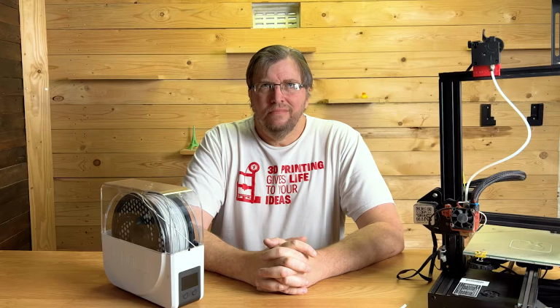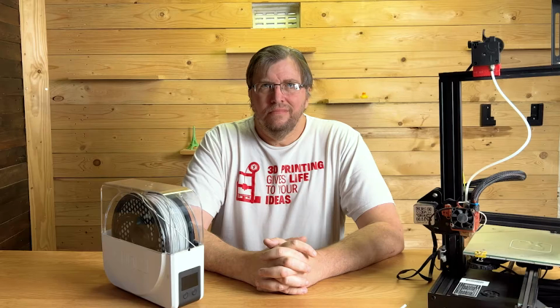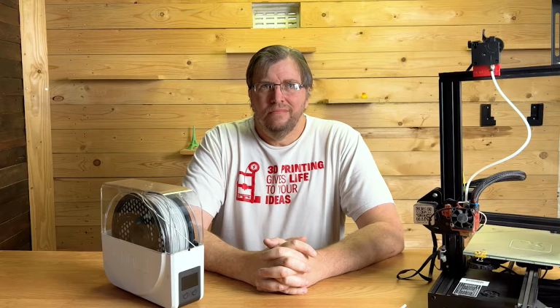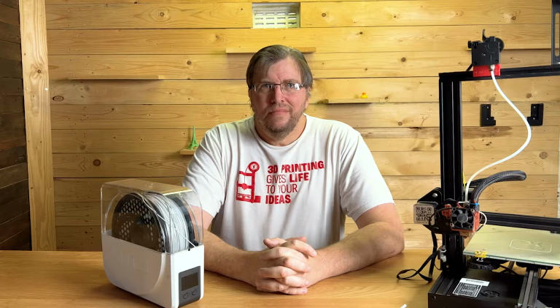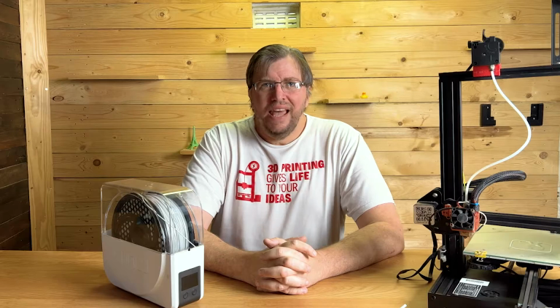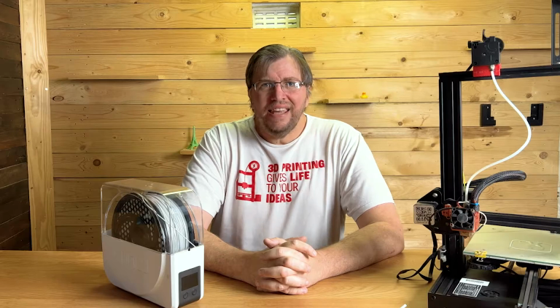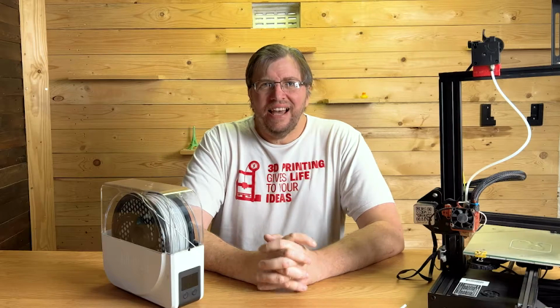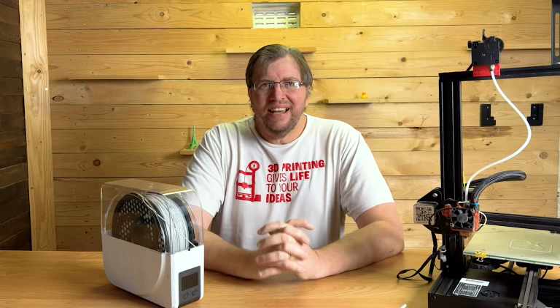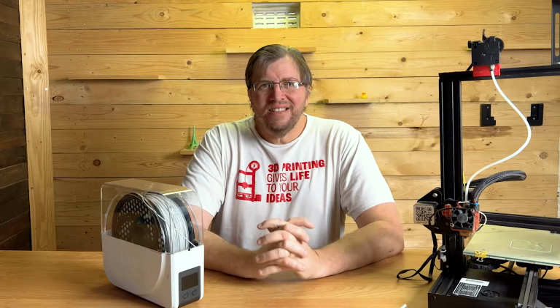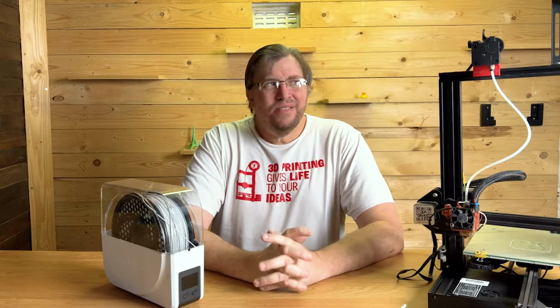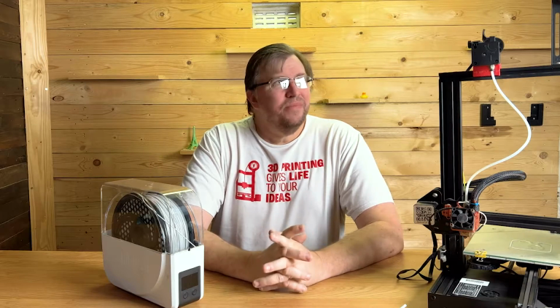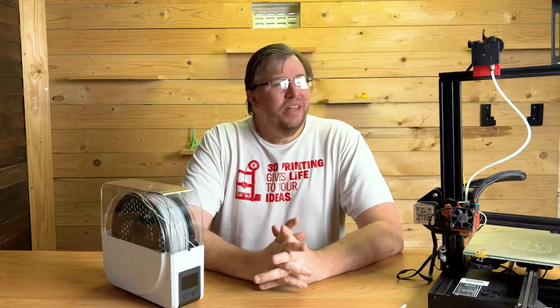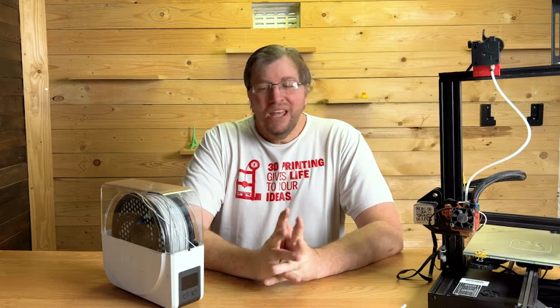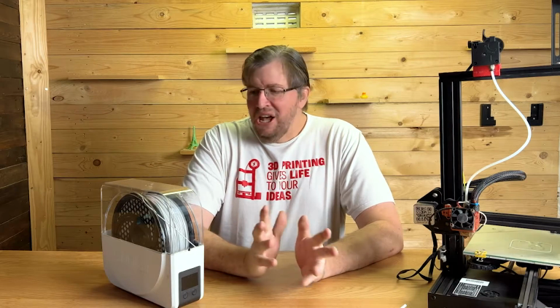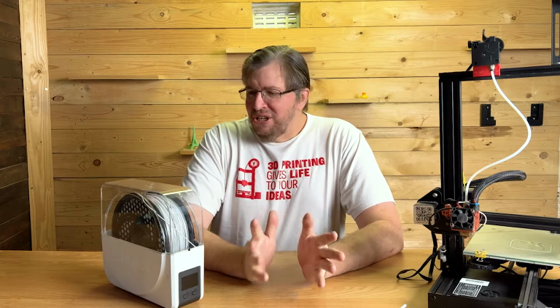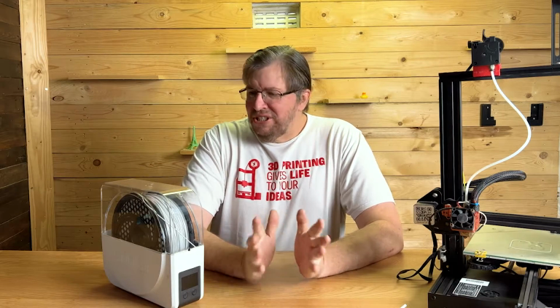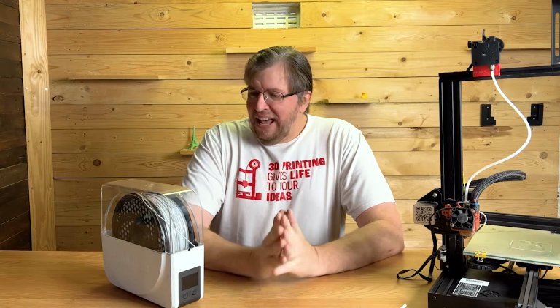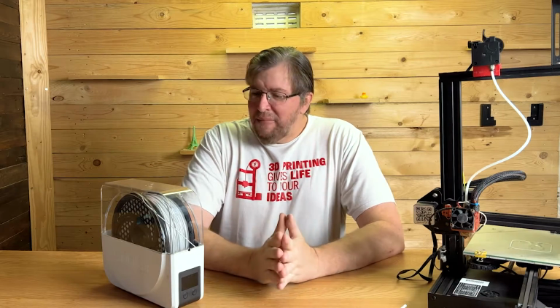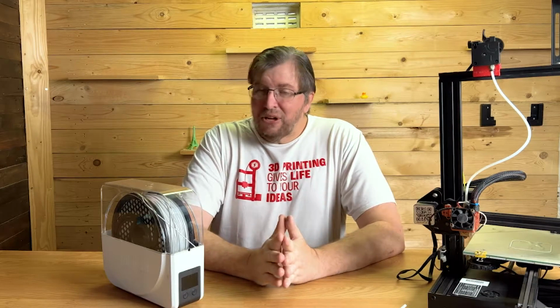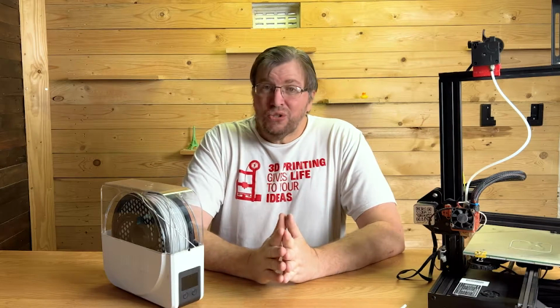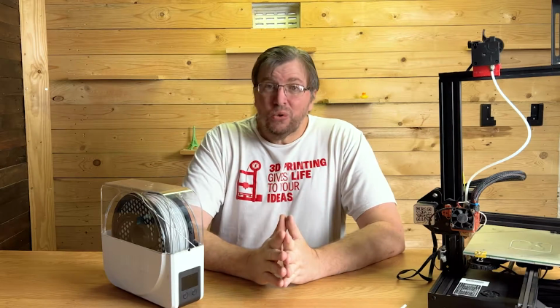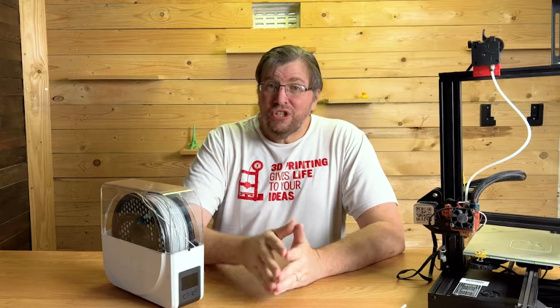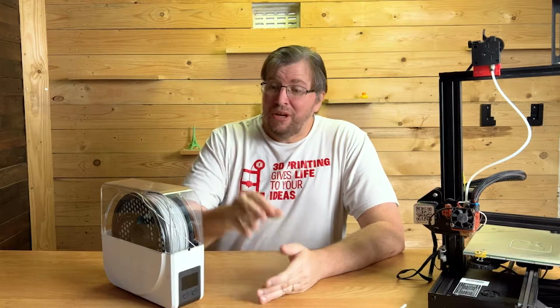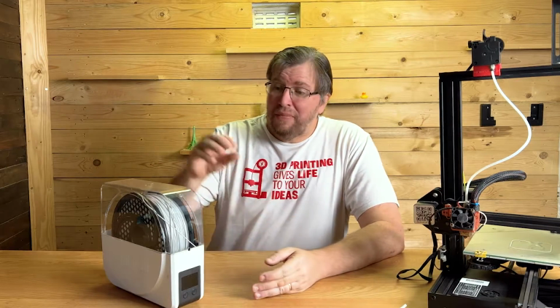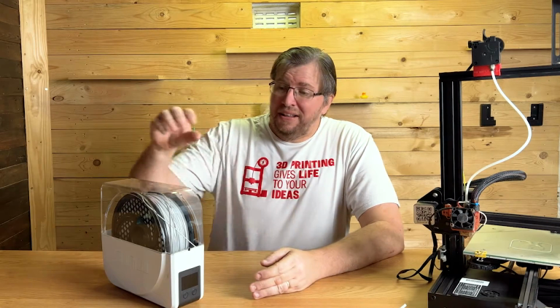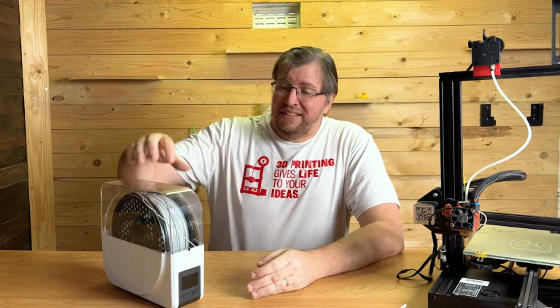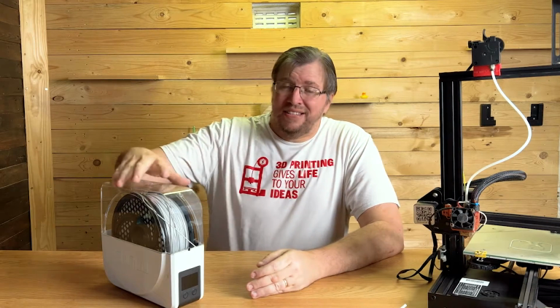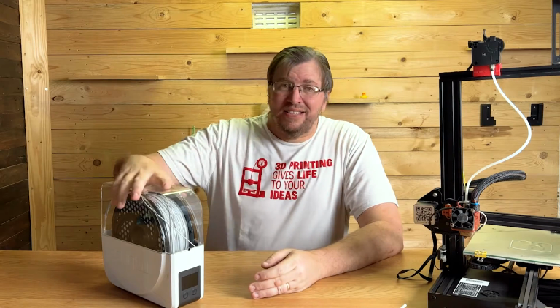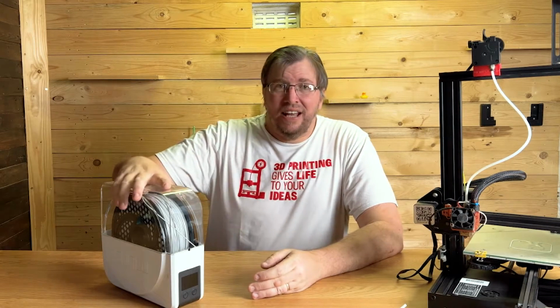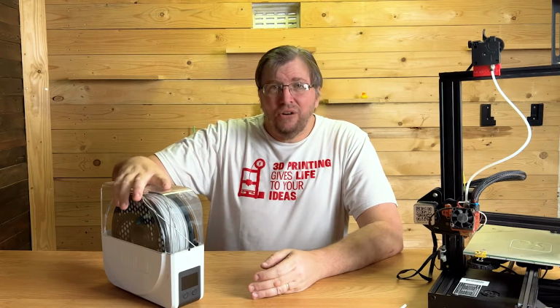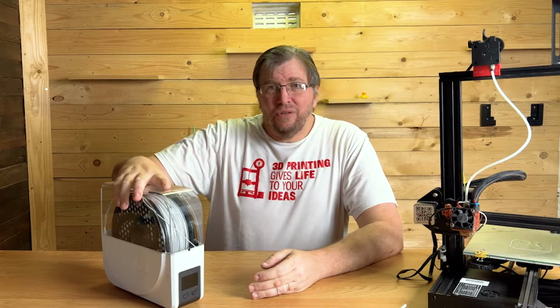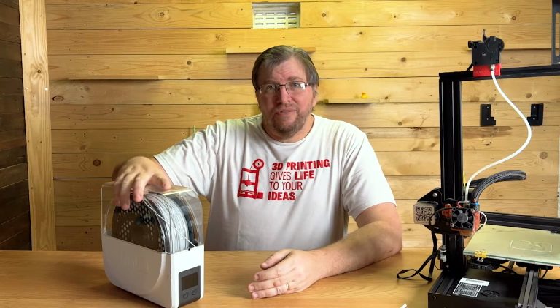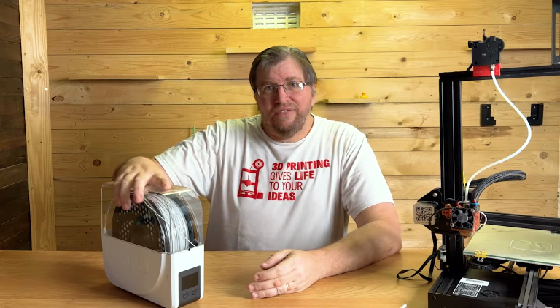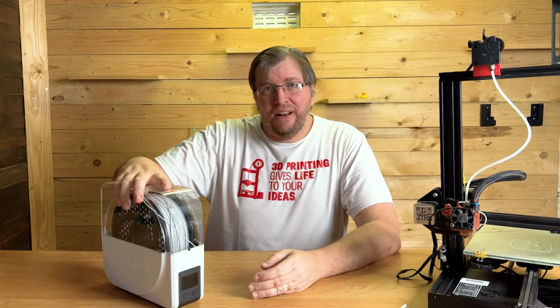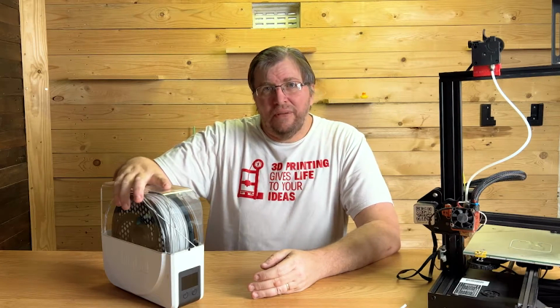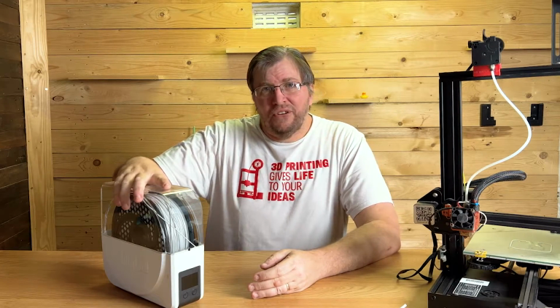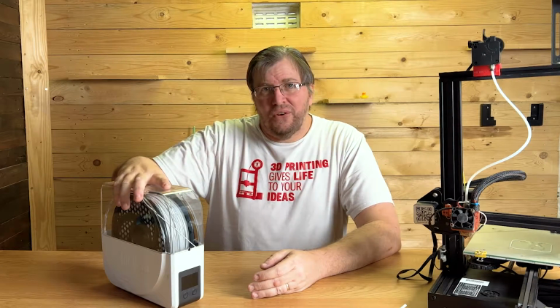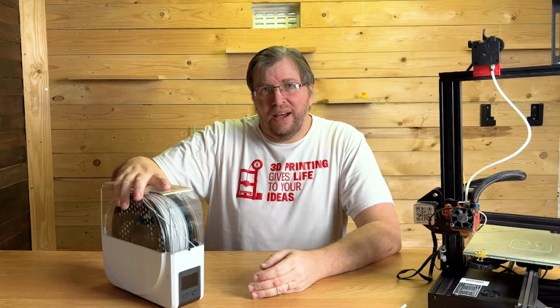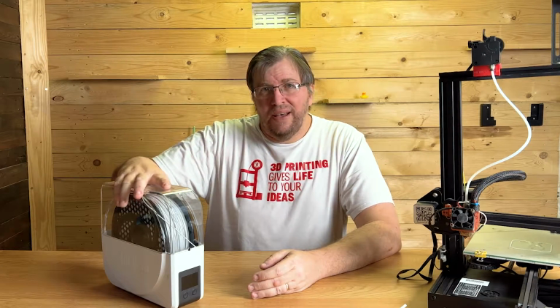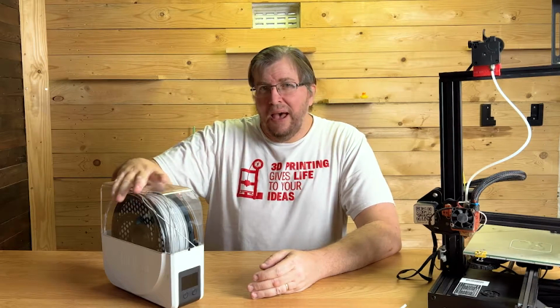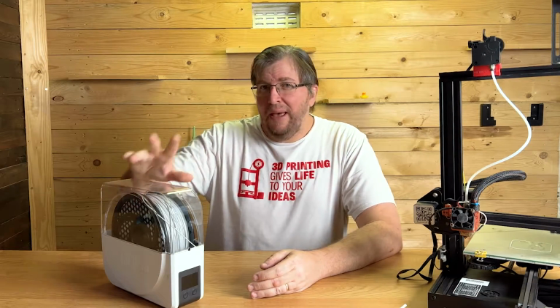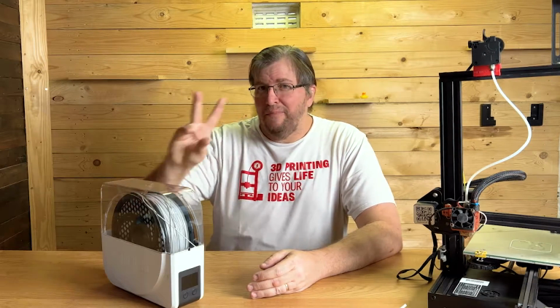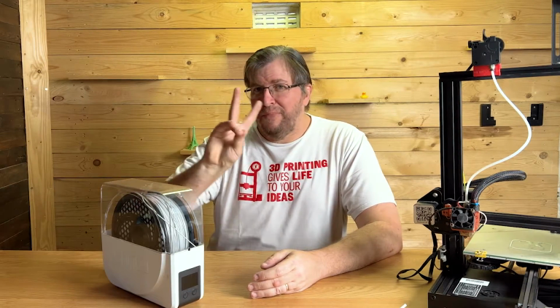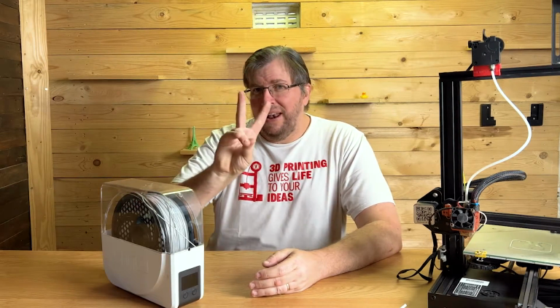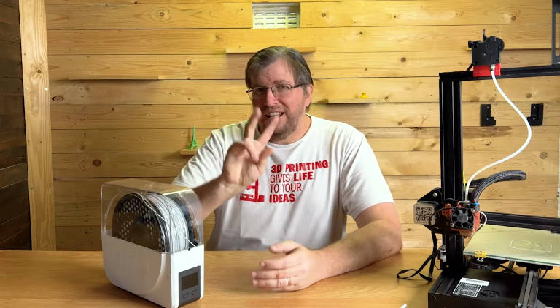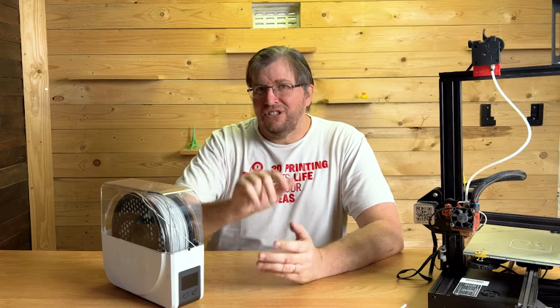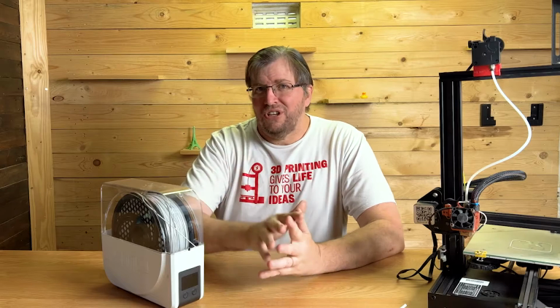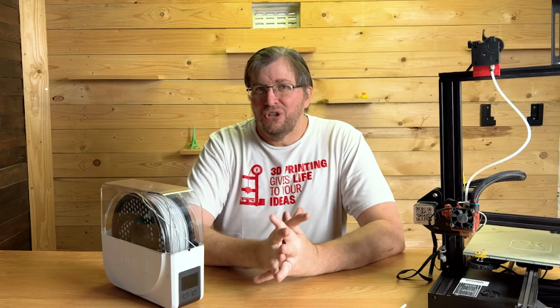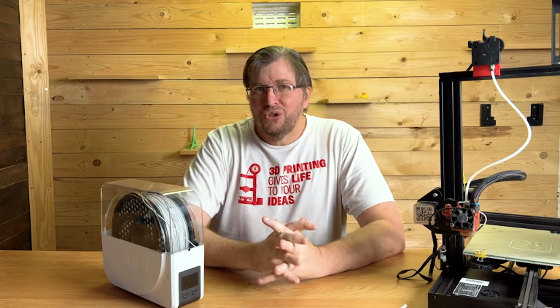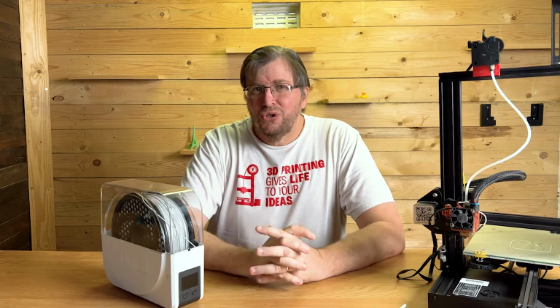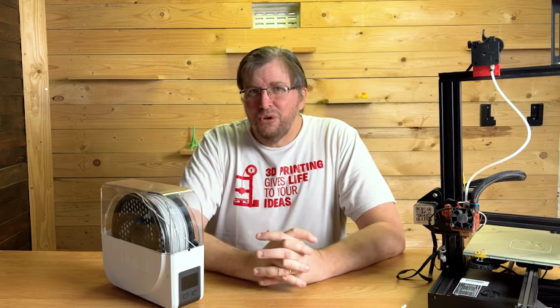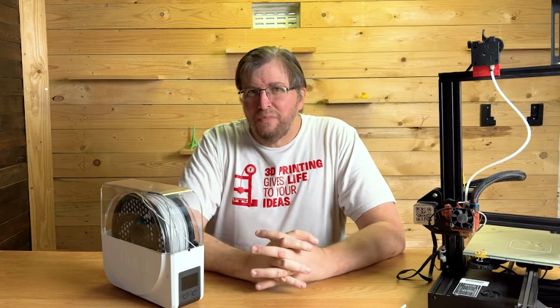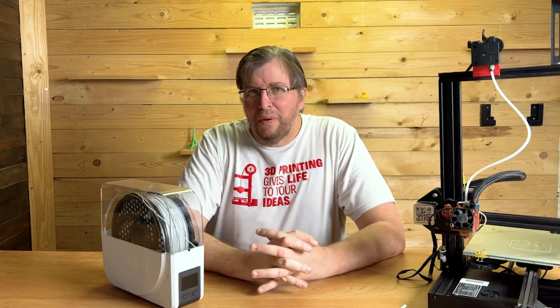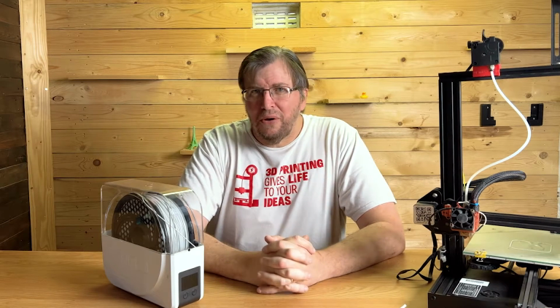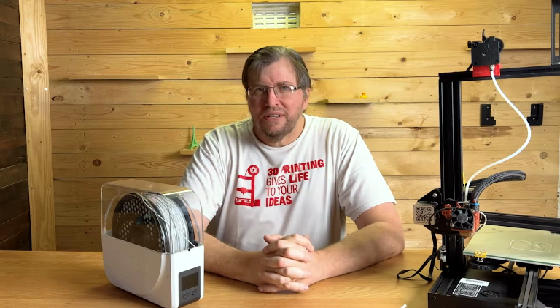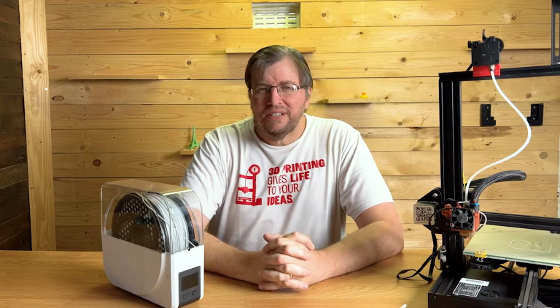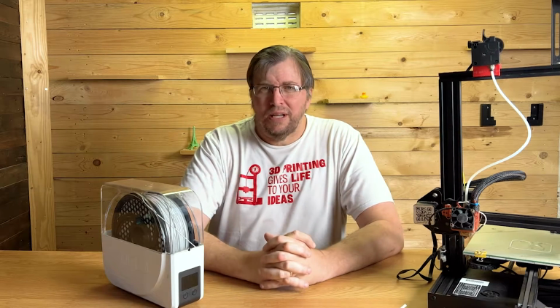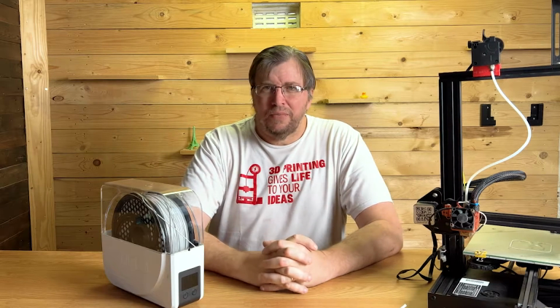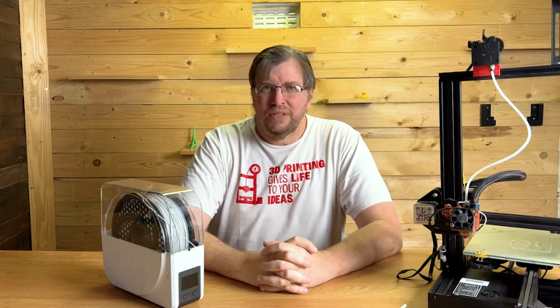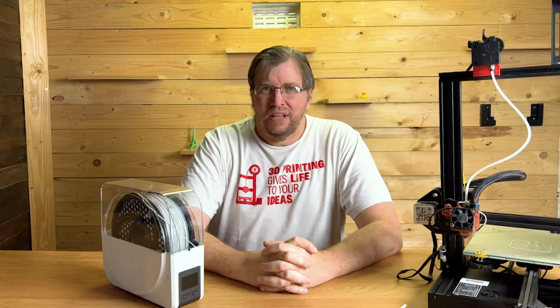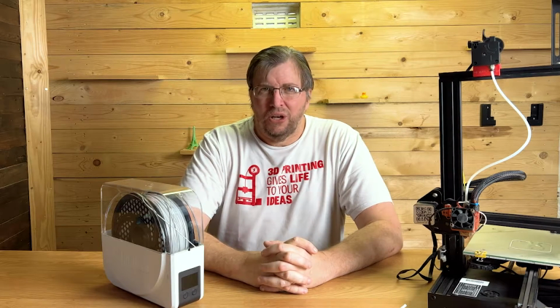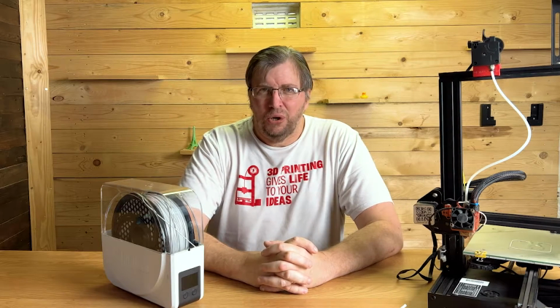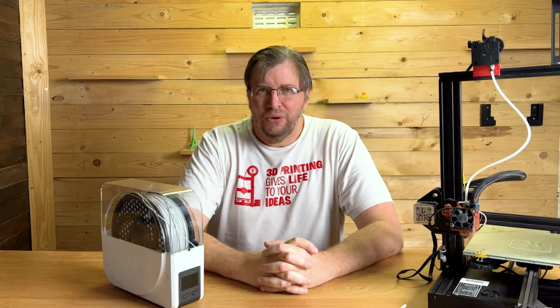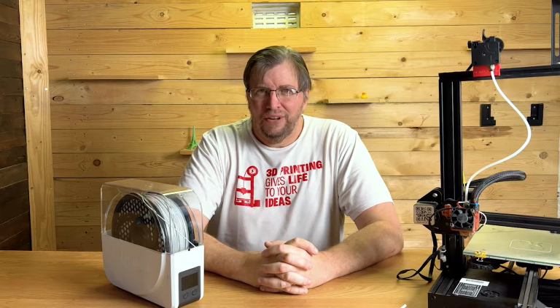Hey guys, today I'm going to talk to you about the Sunlu filament dryer, plus two bonus tips included.